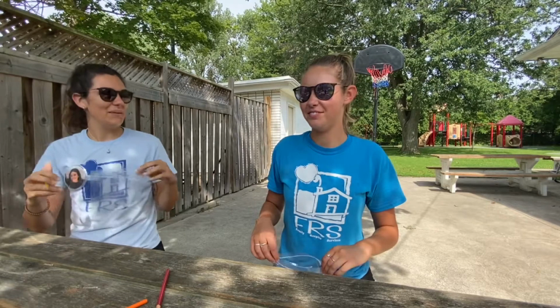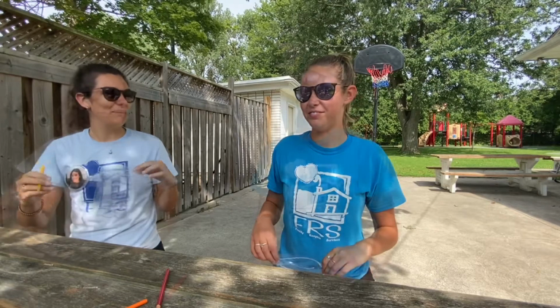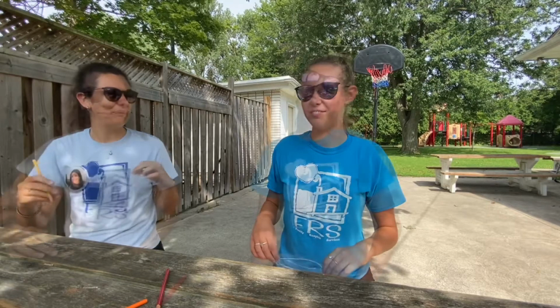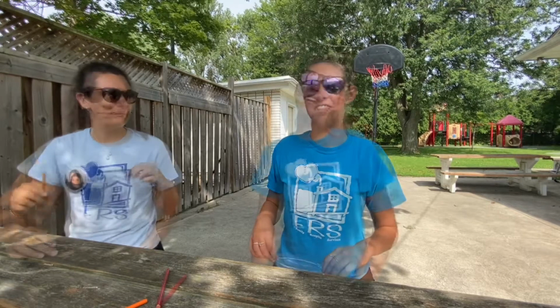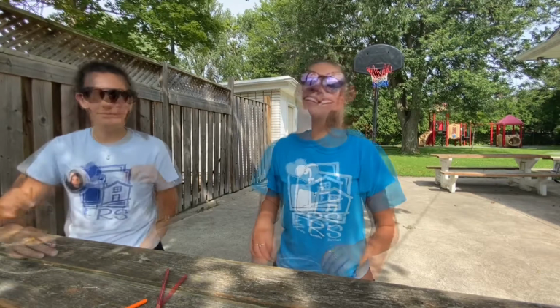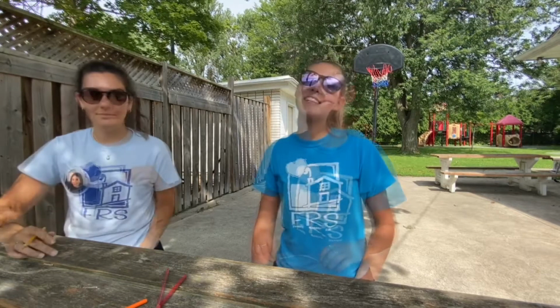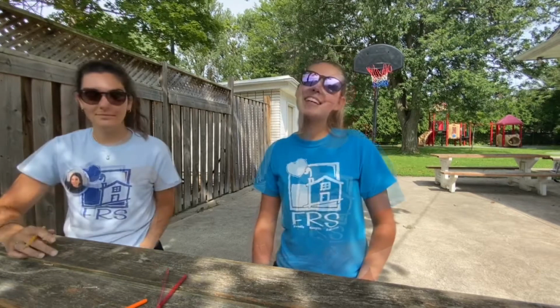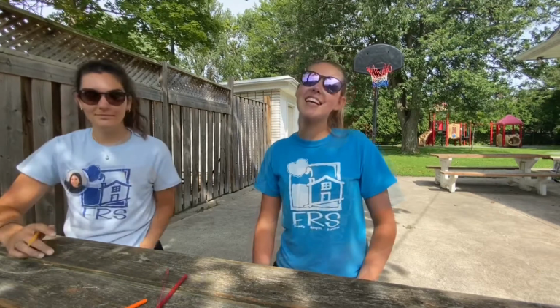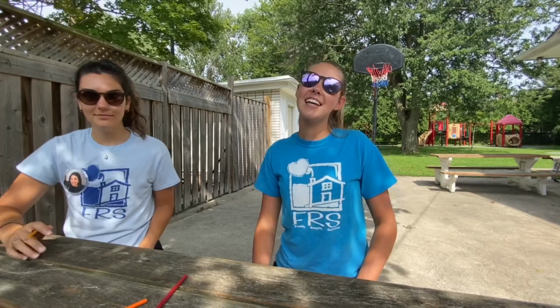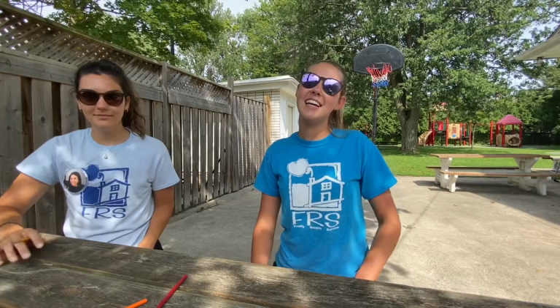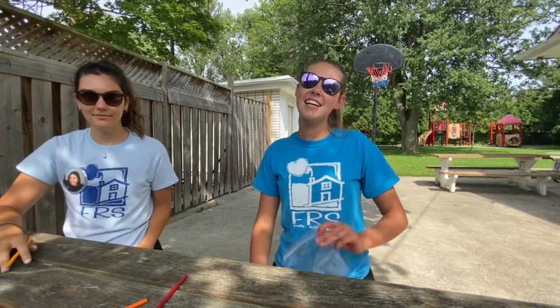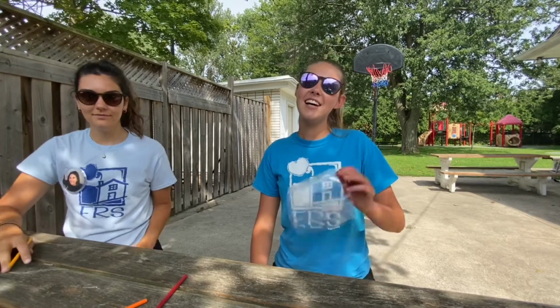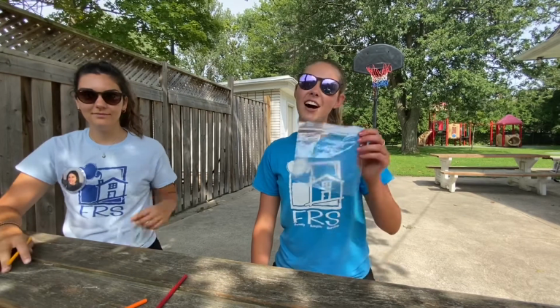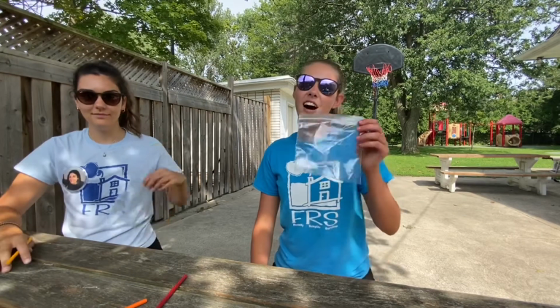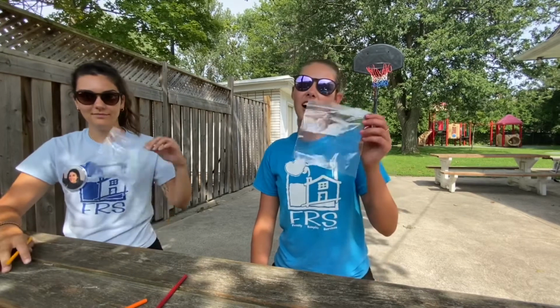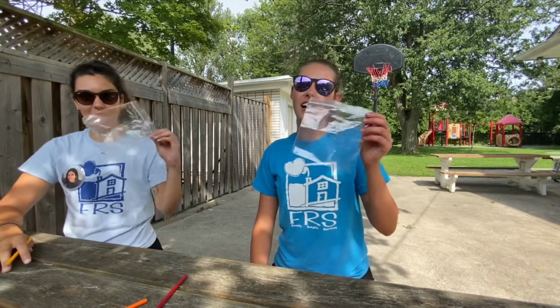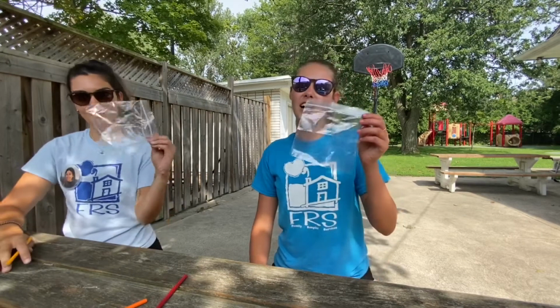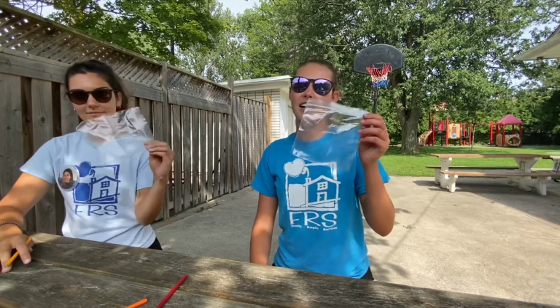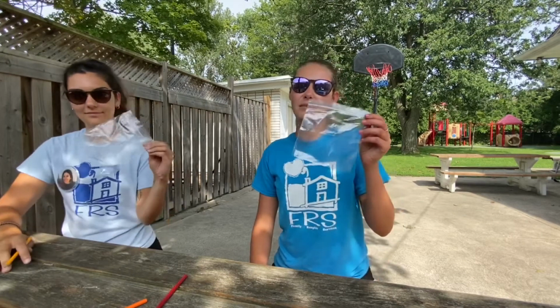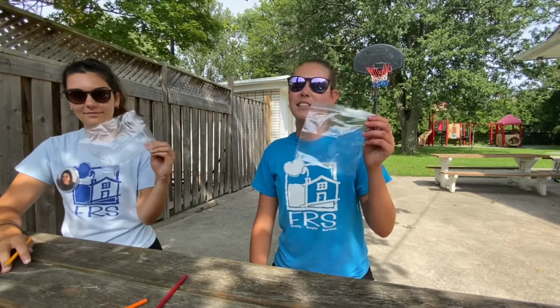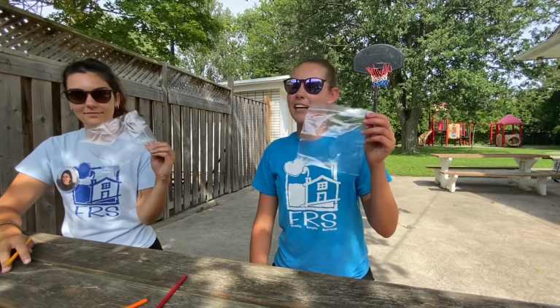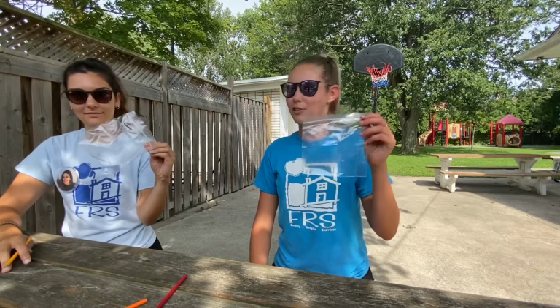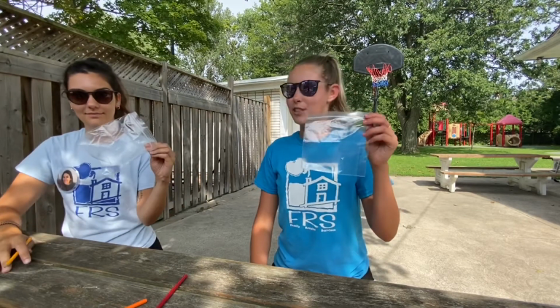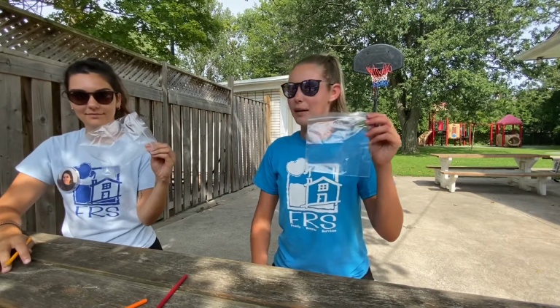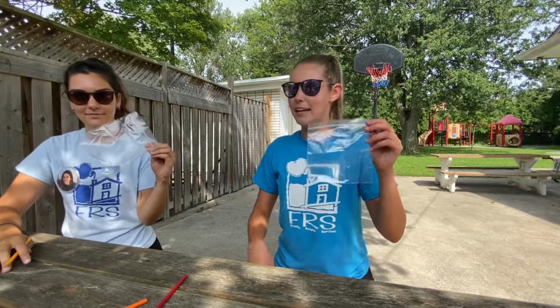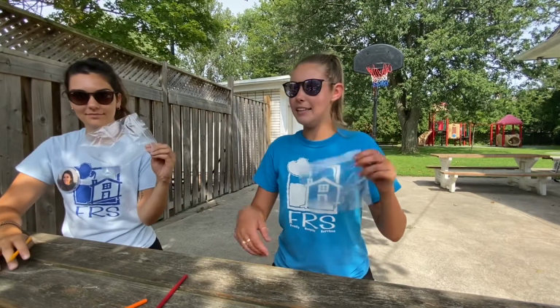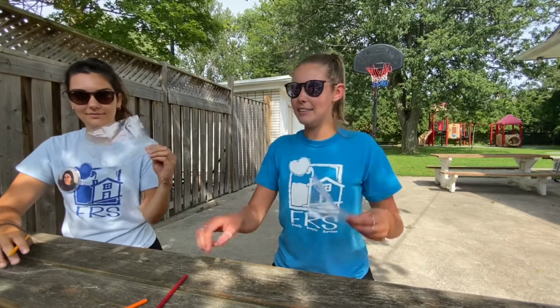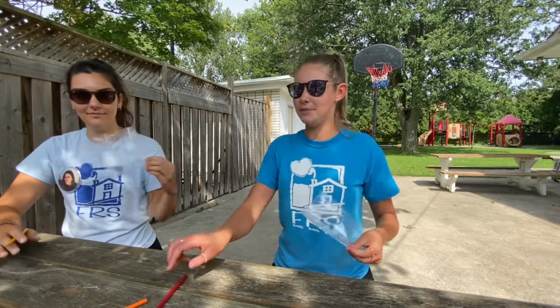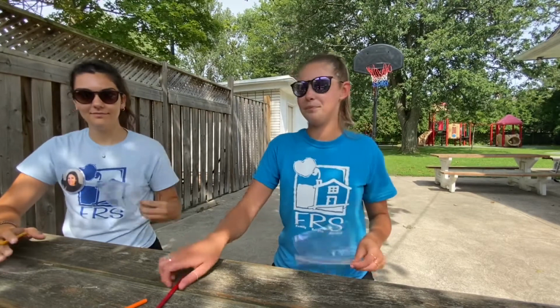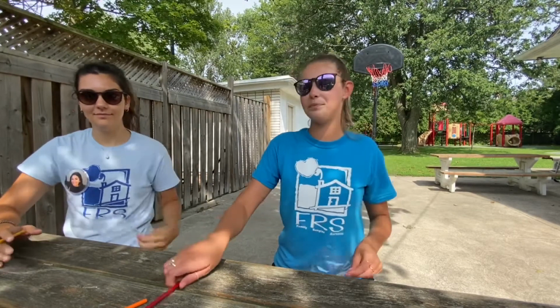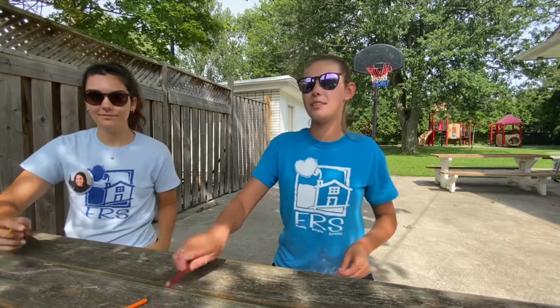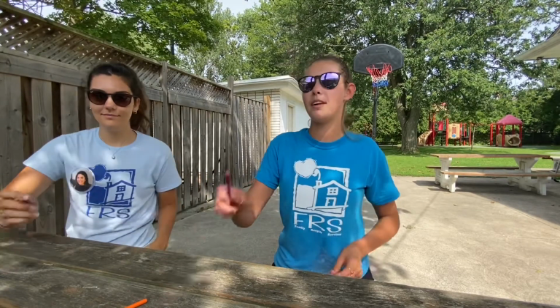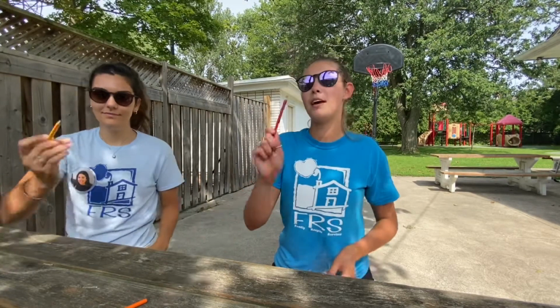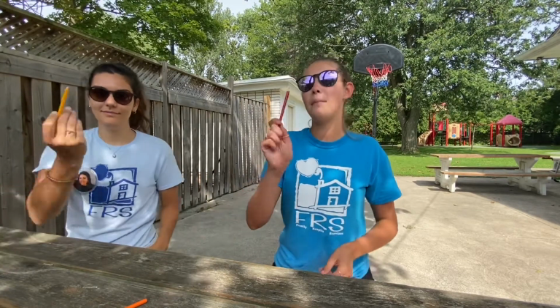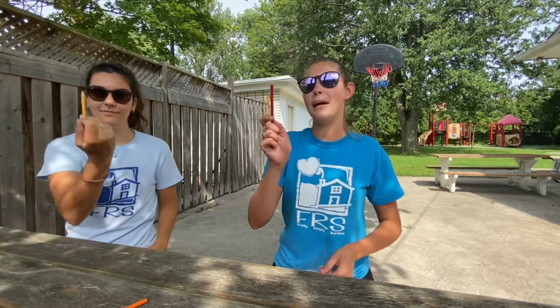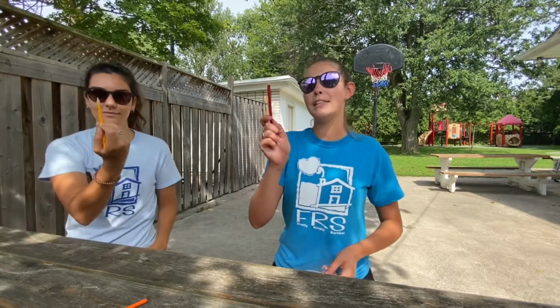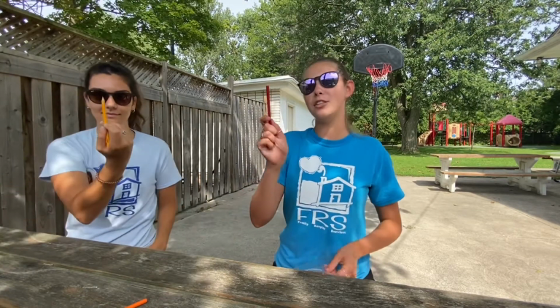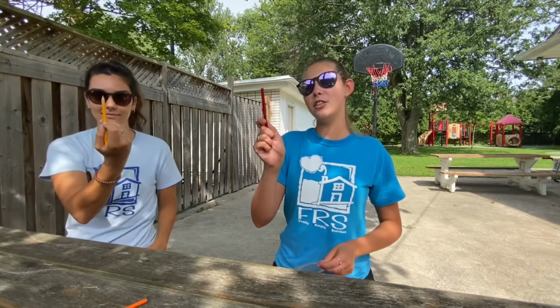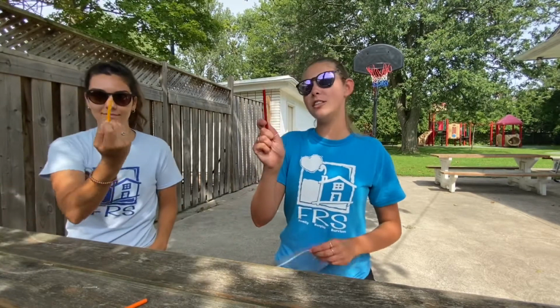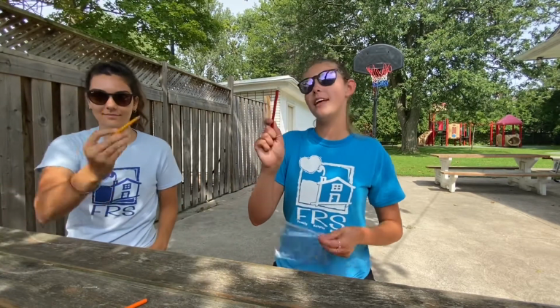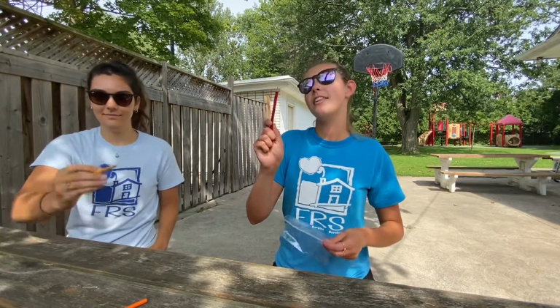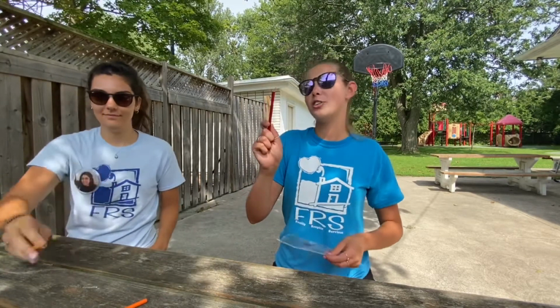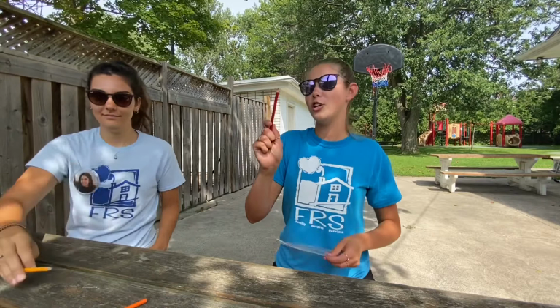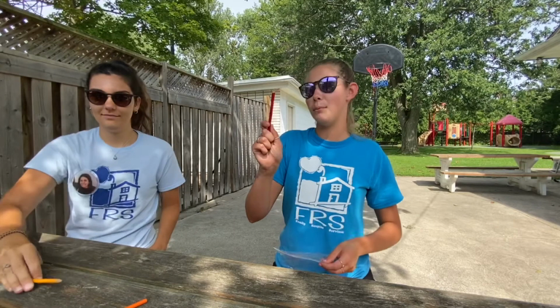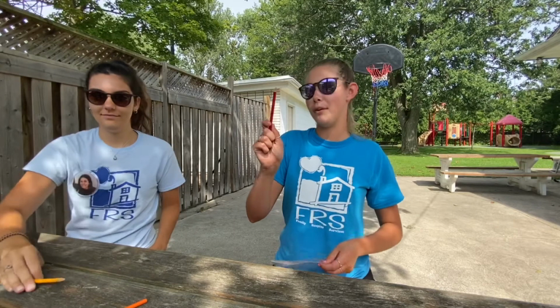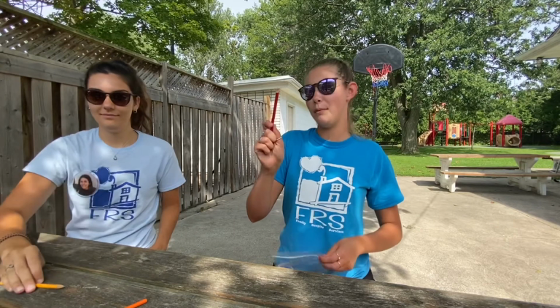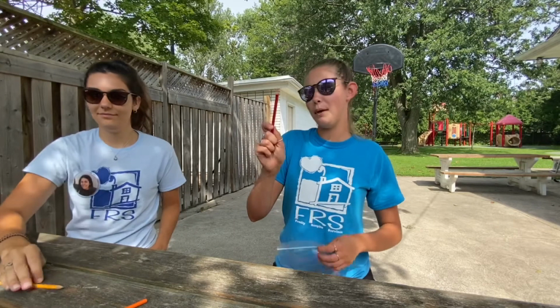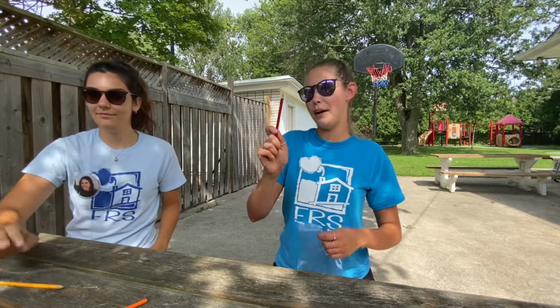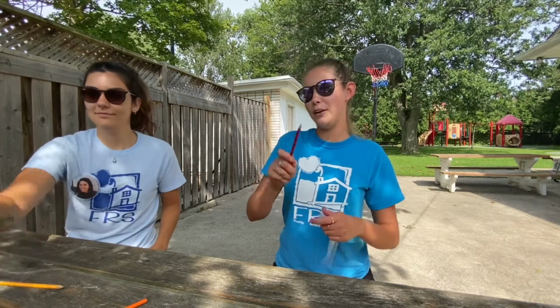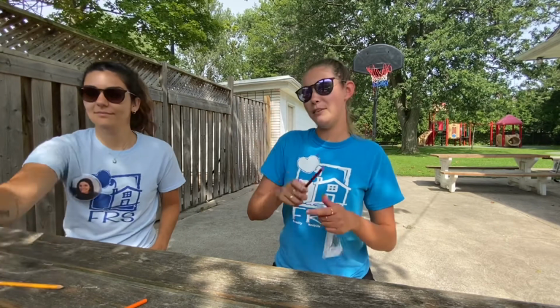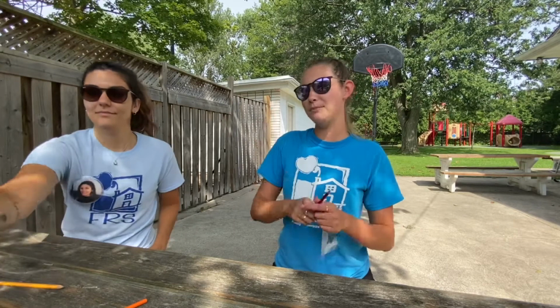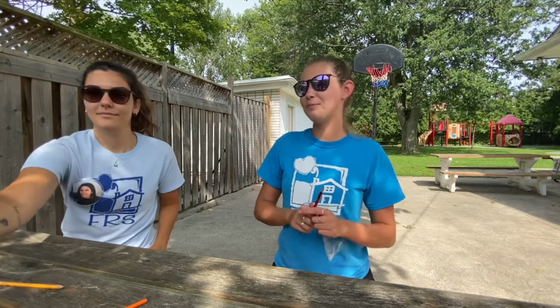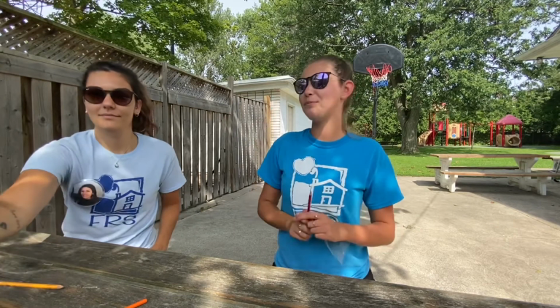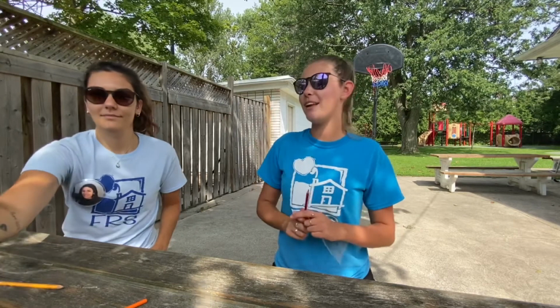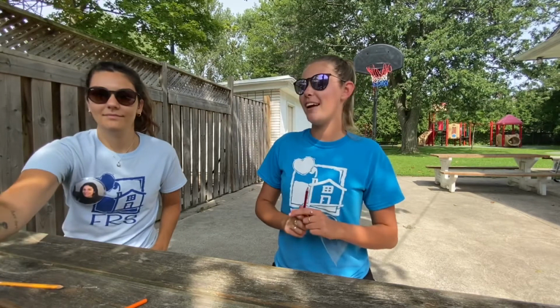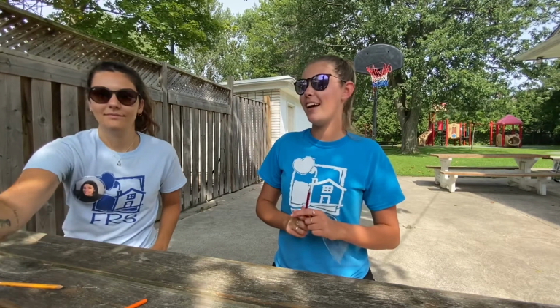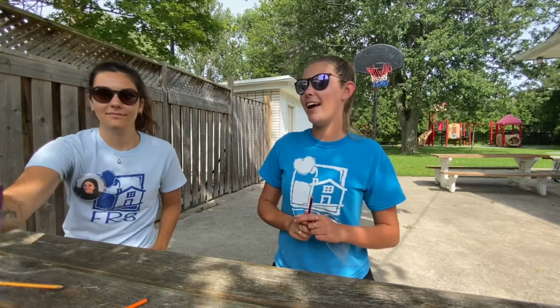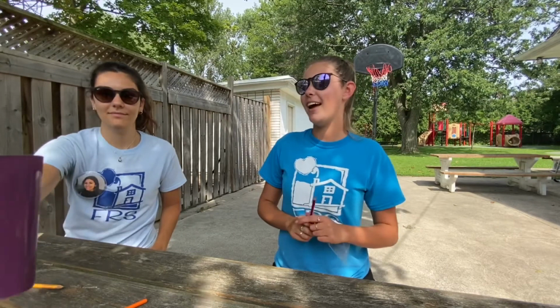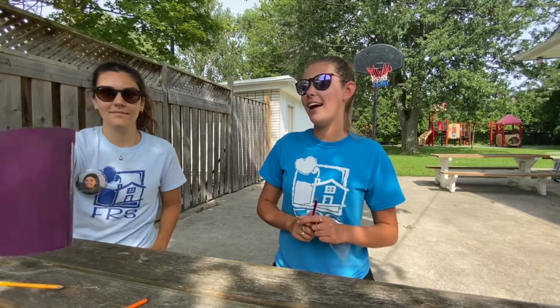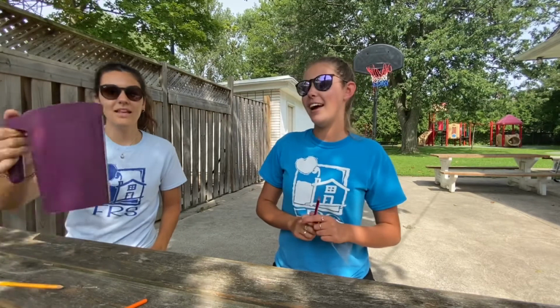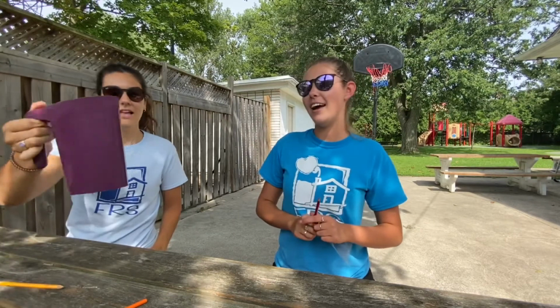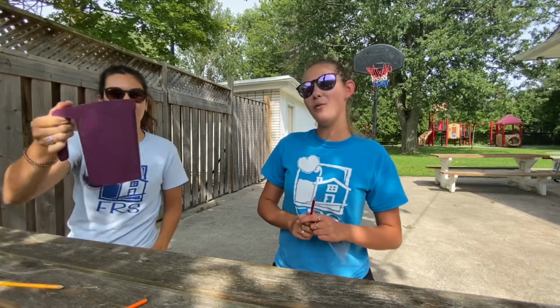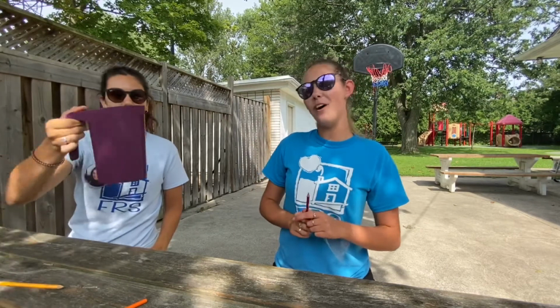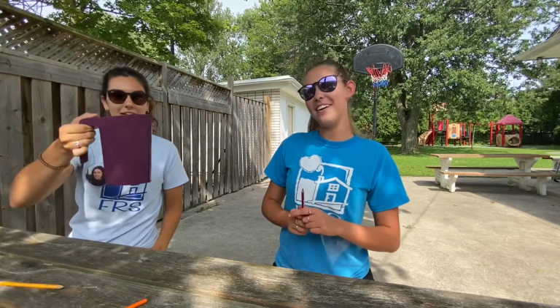All you guys are gonna need are sandwich baggies, pencils — the sharper the better — and water.